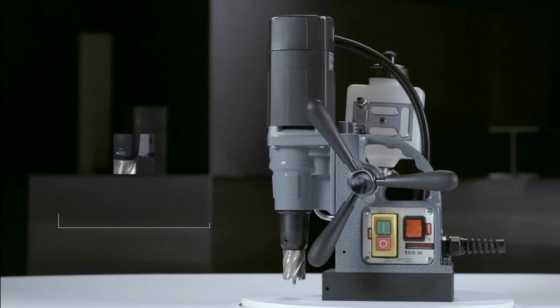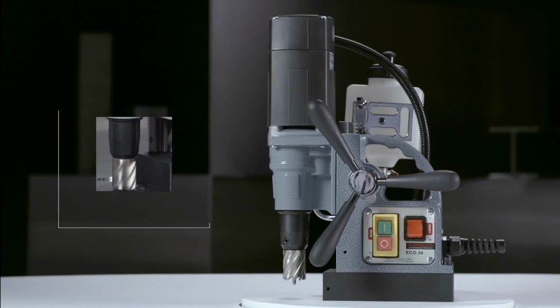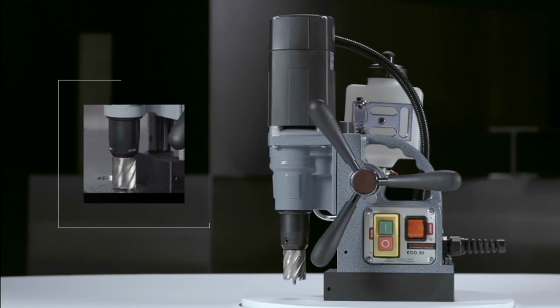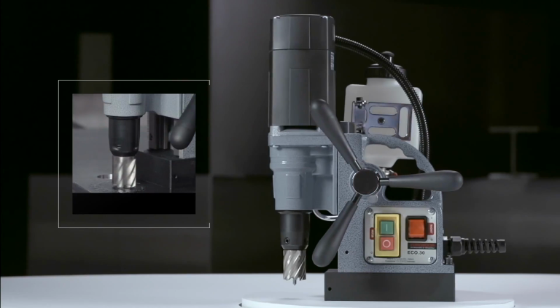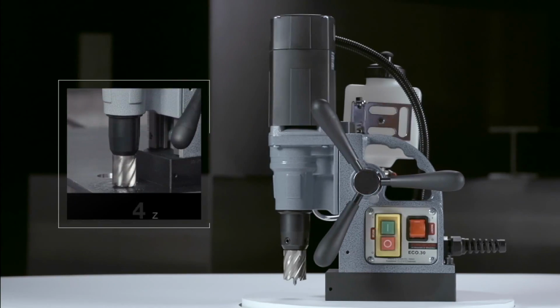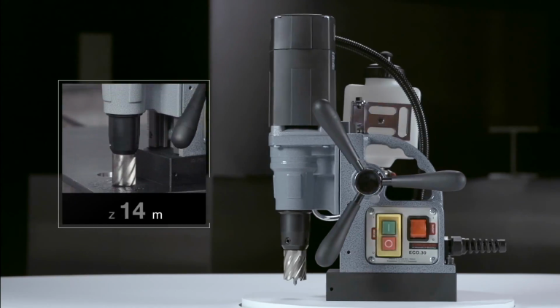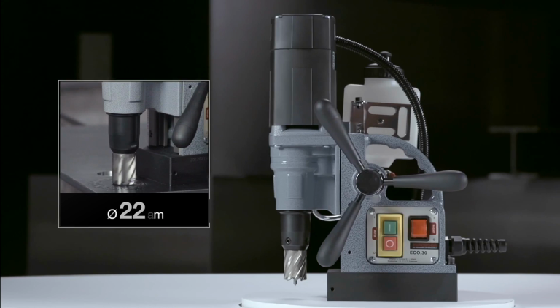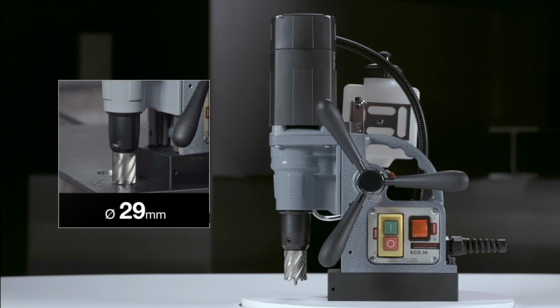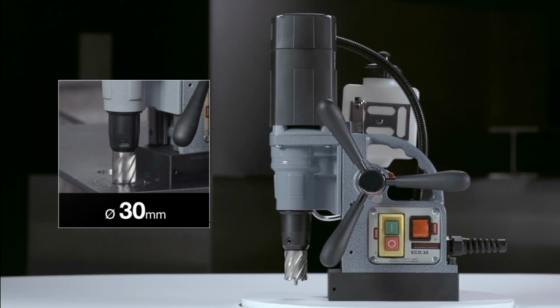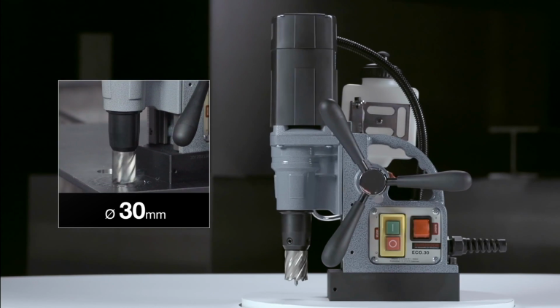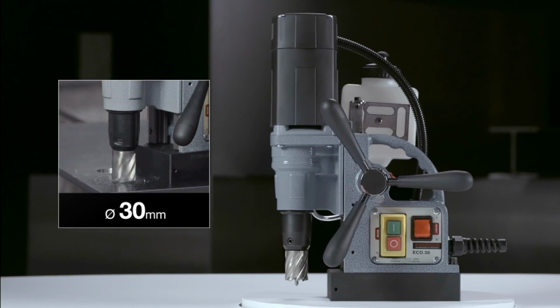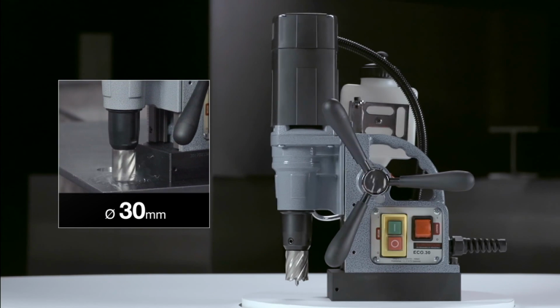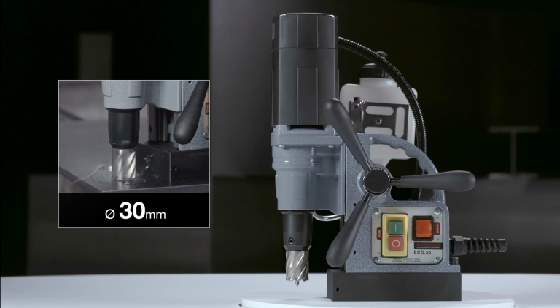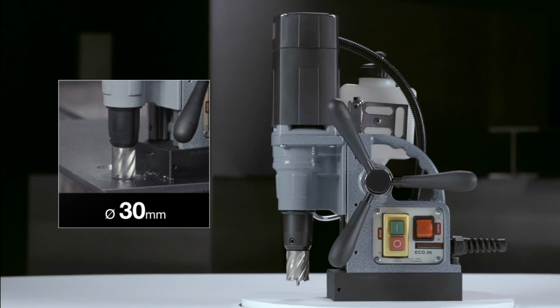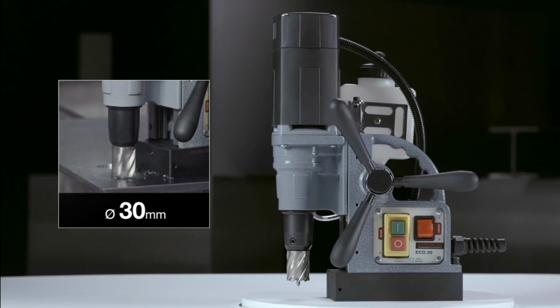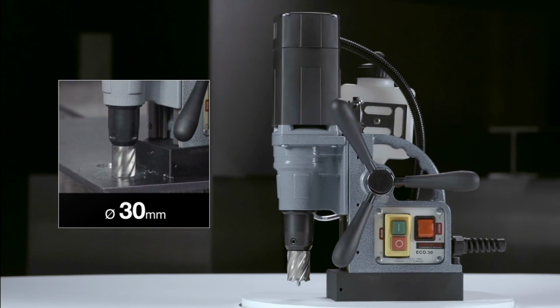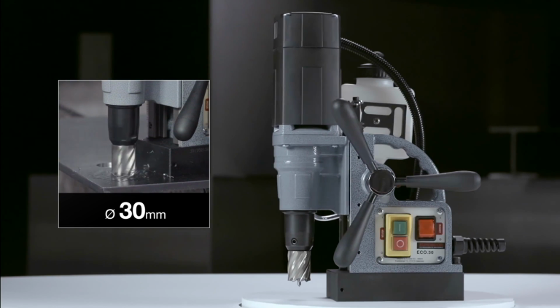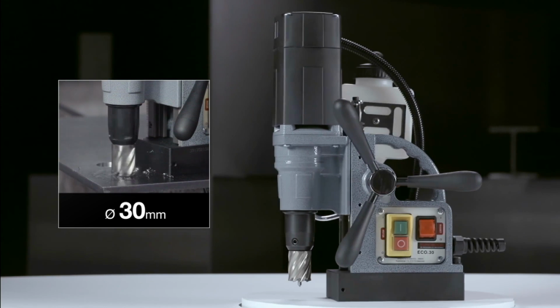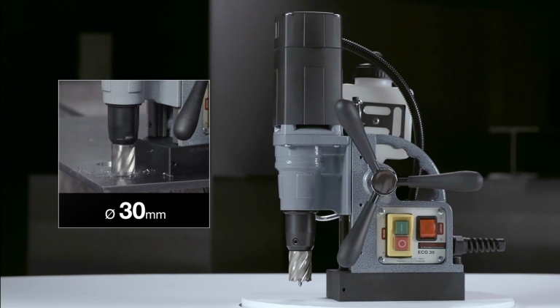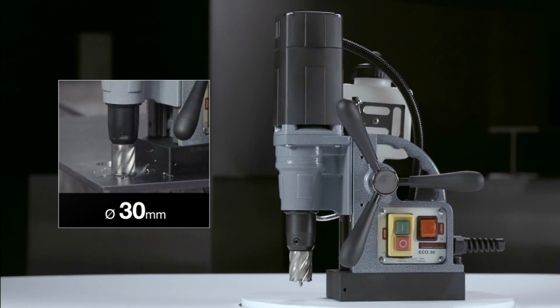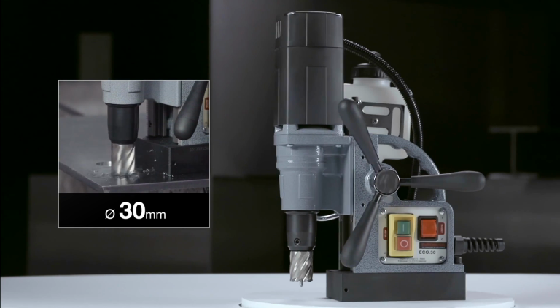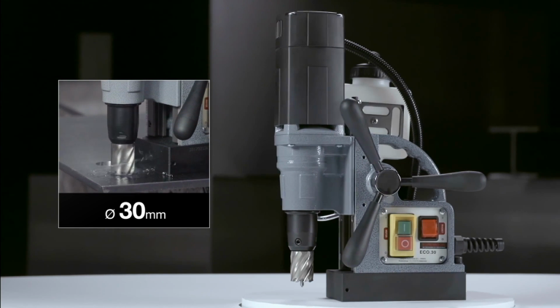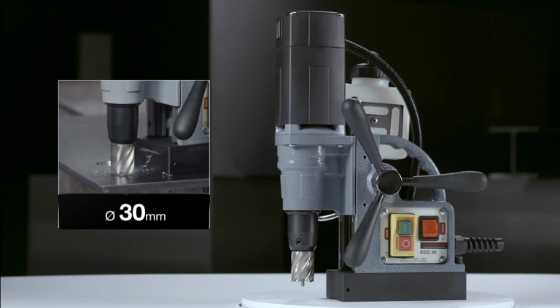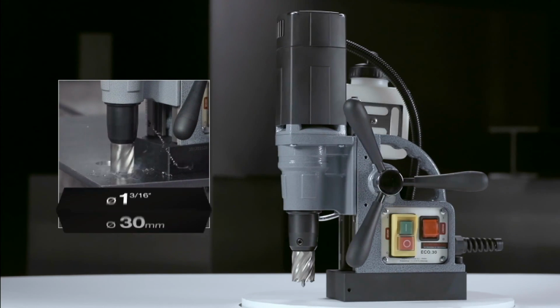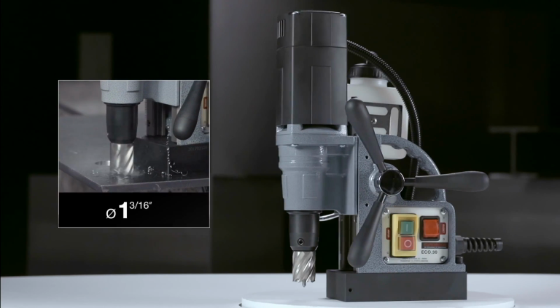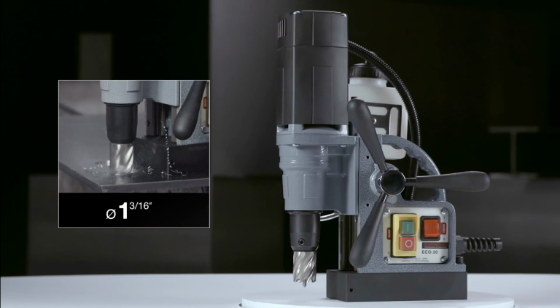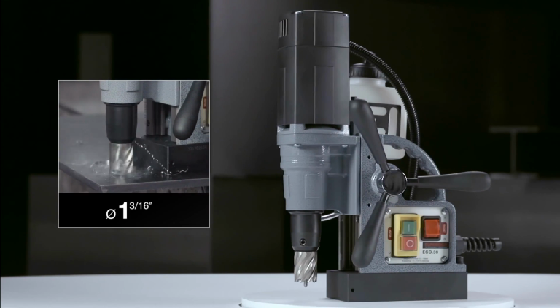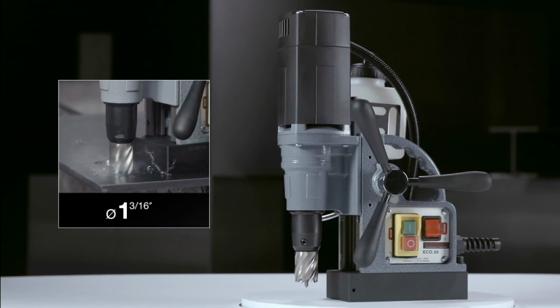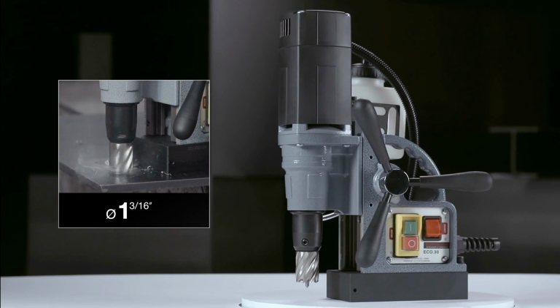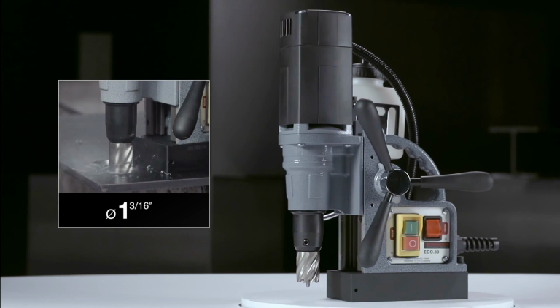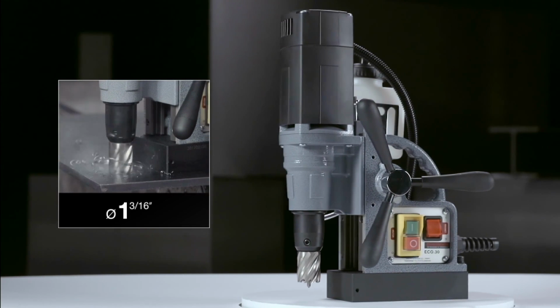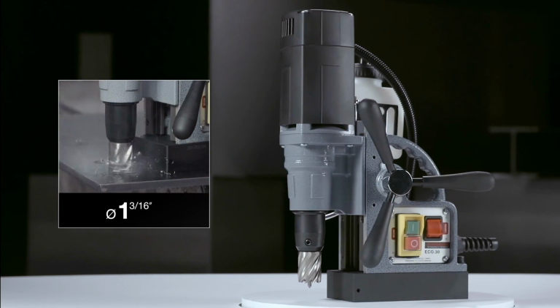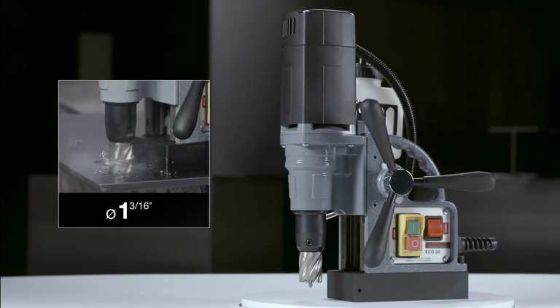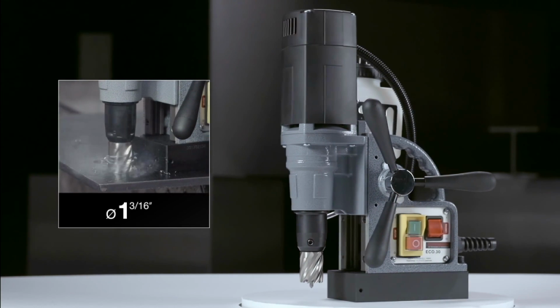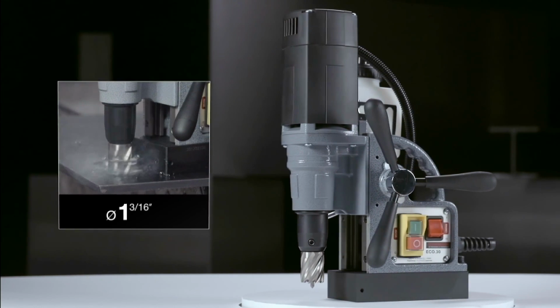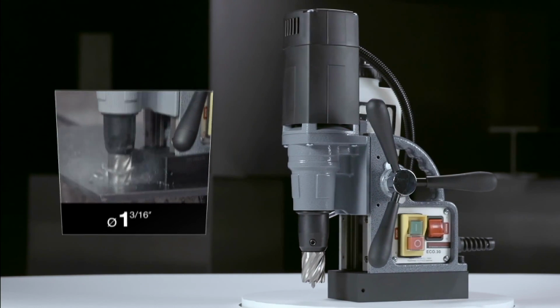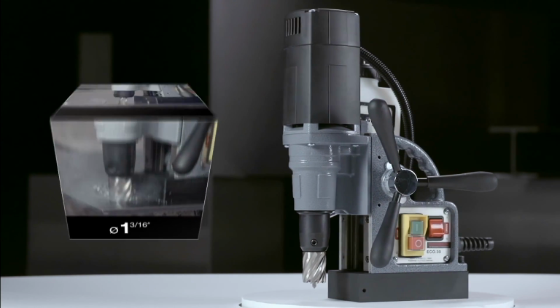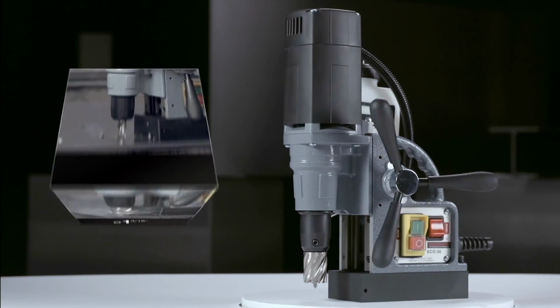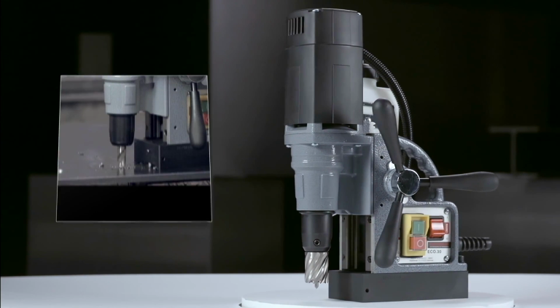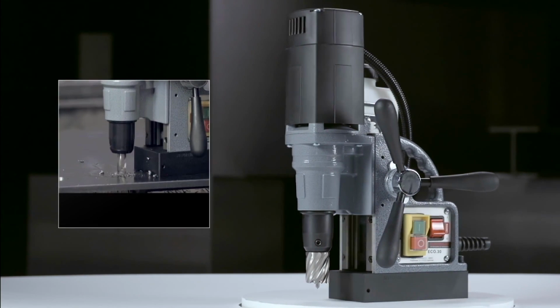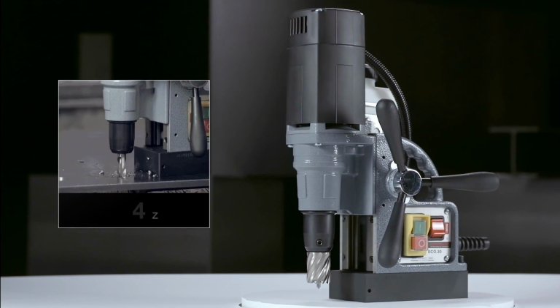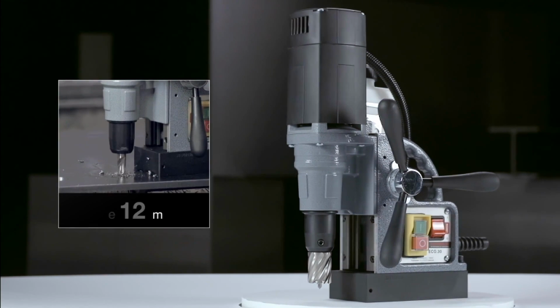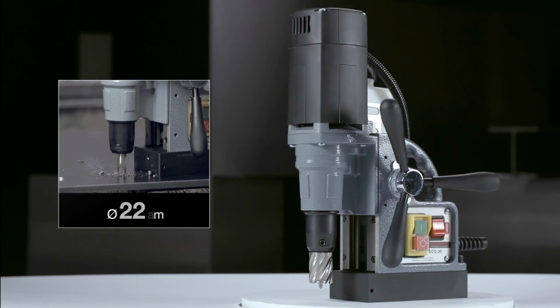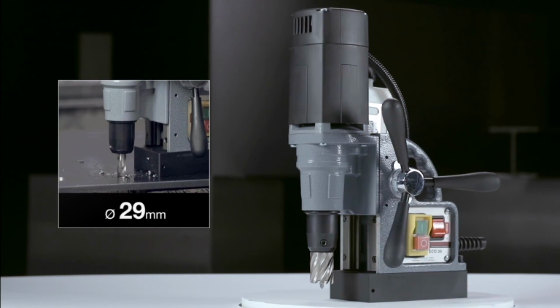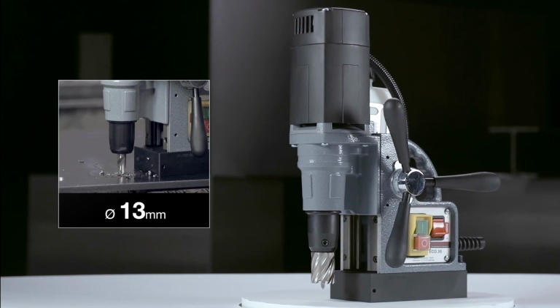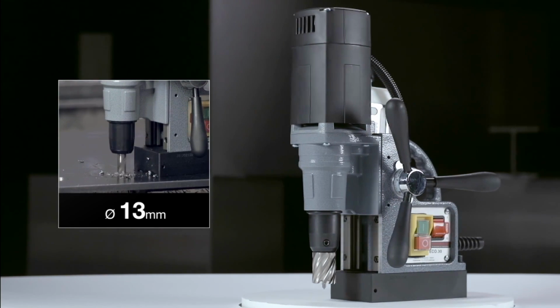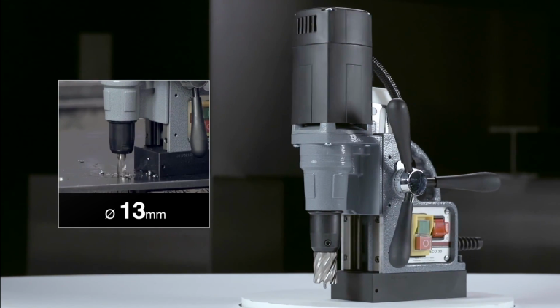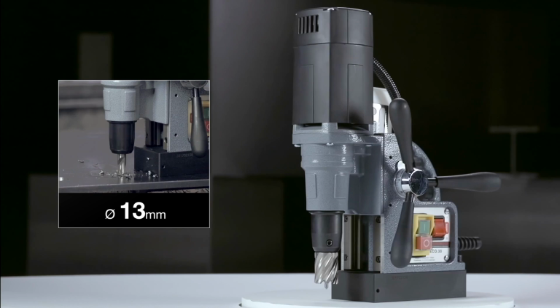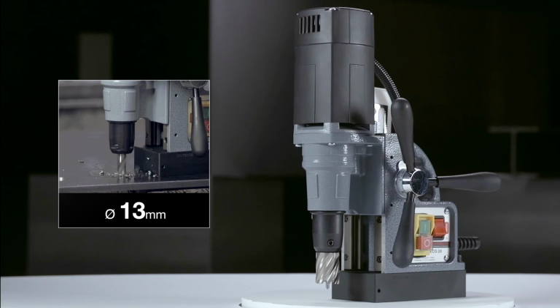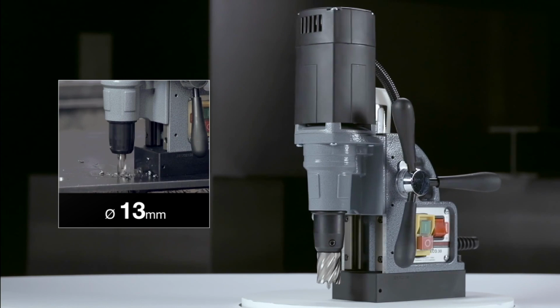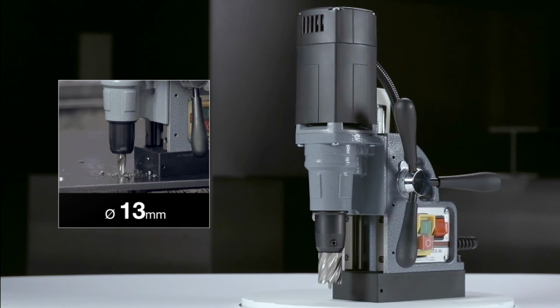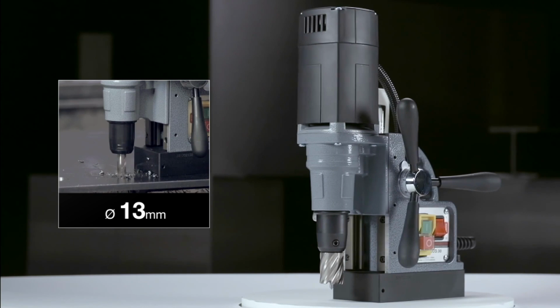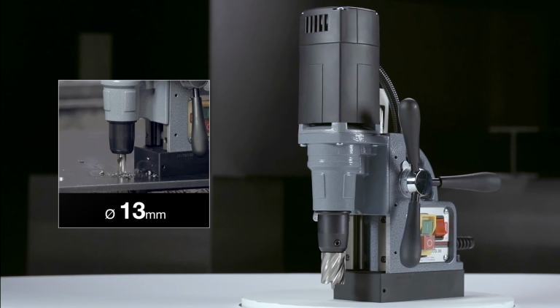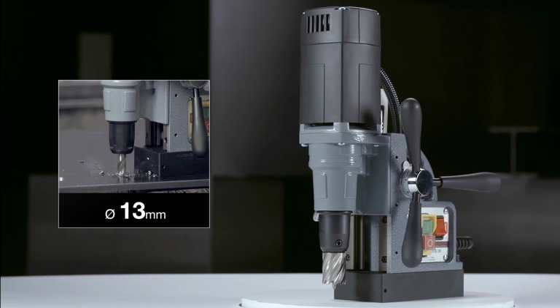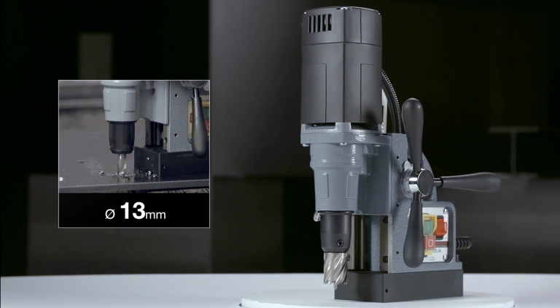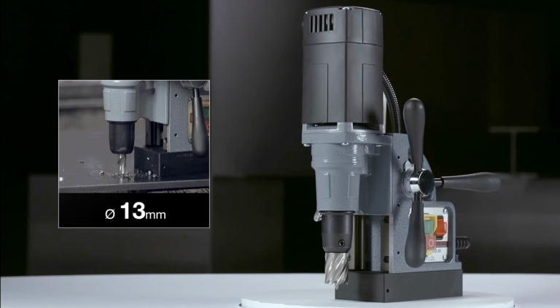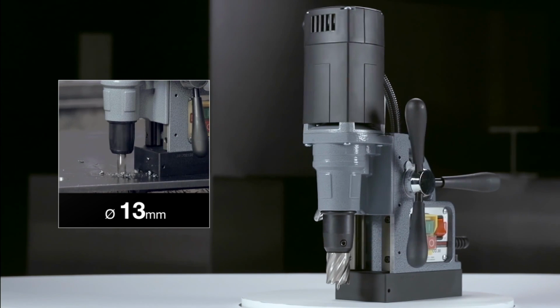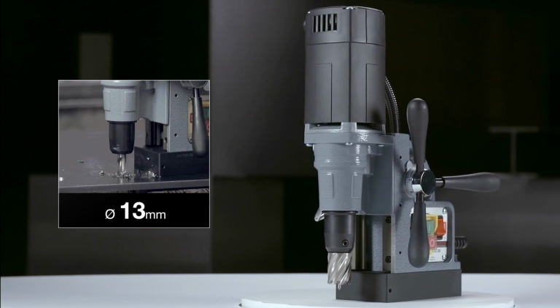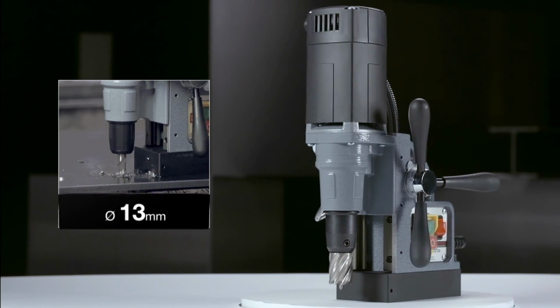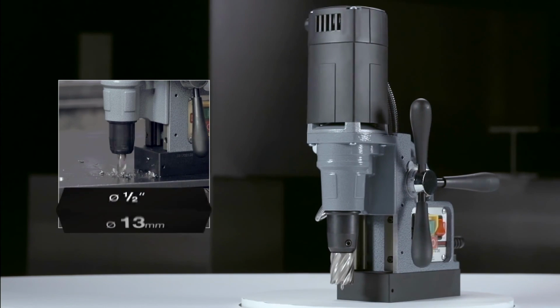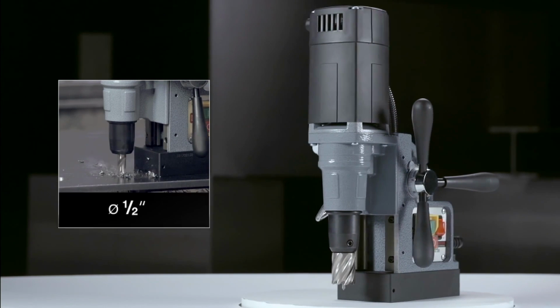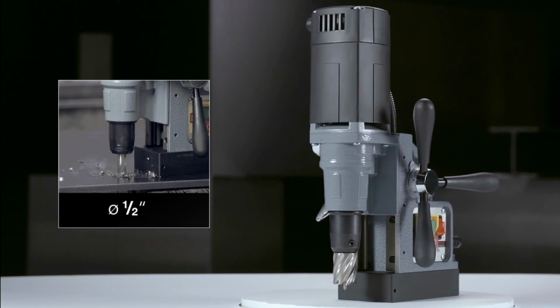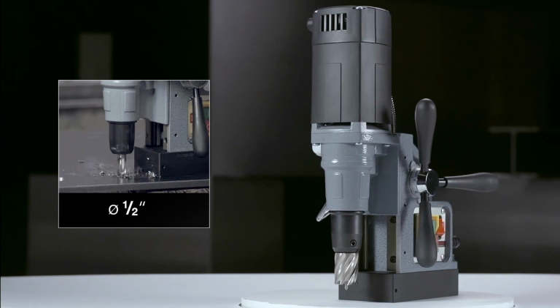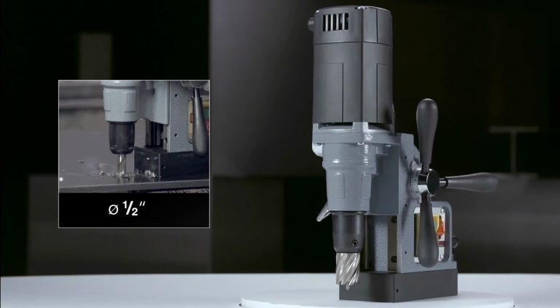Annular cutting up to 30 millimeter diameter. Twist drilling up to 13 millimeter diameter.